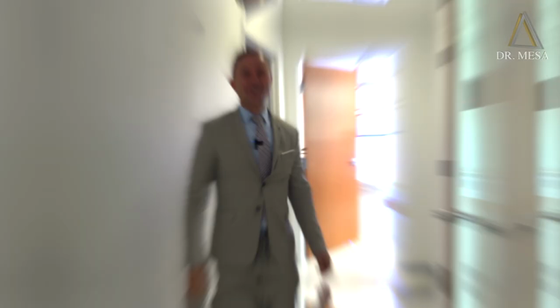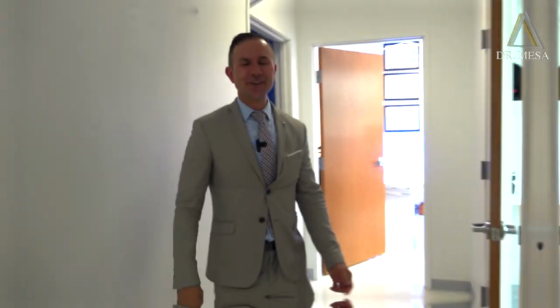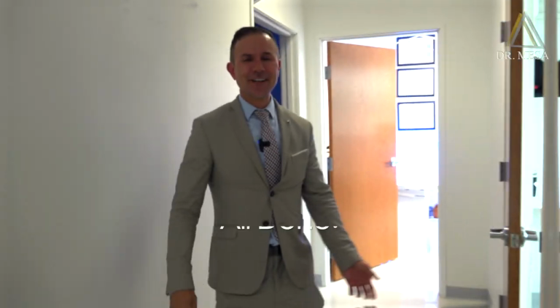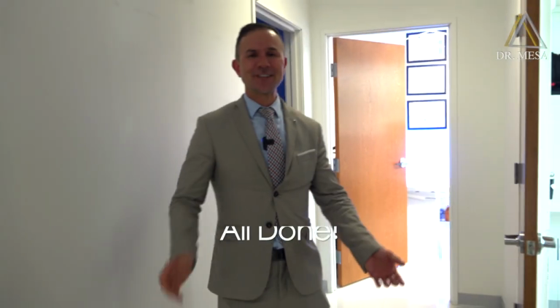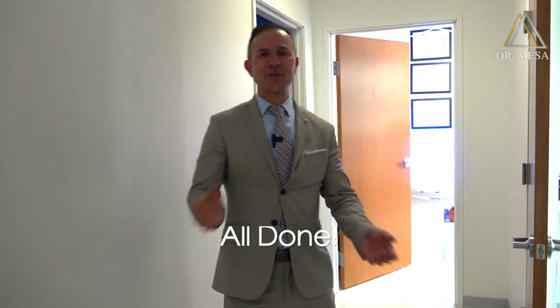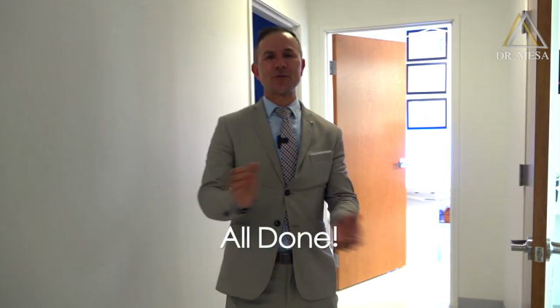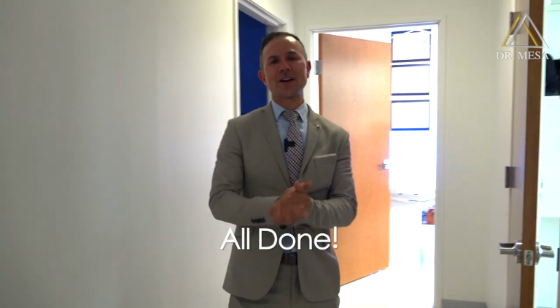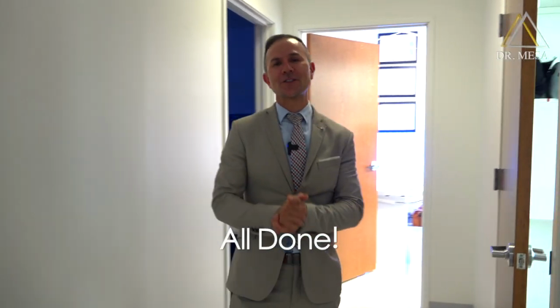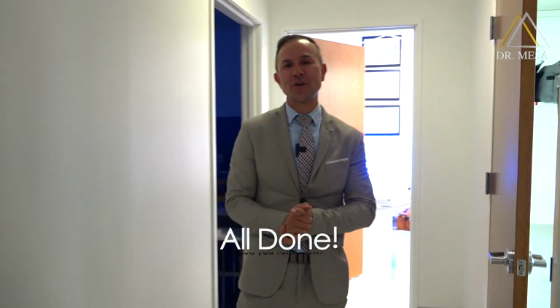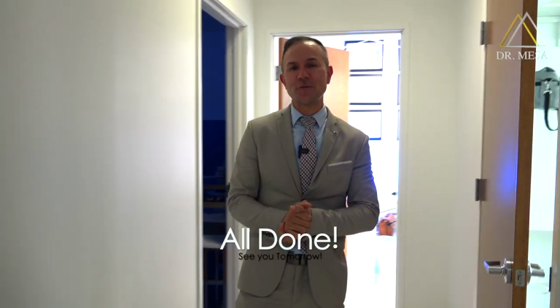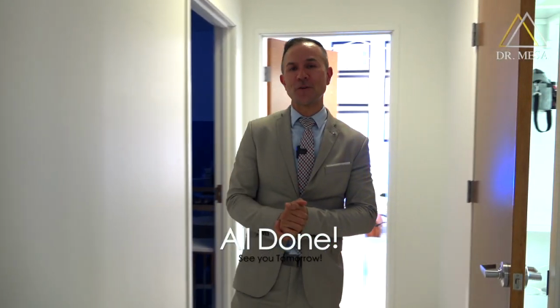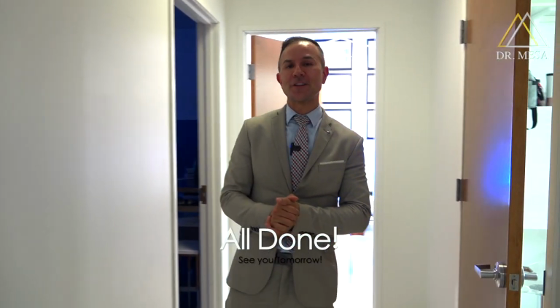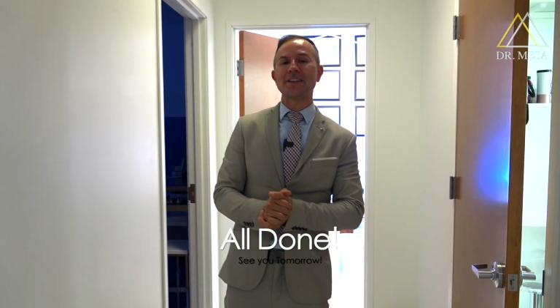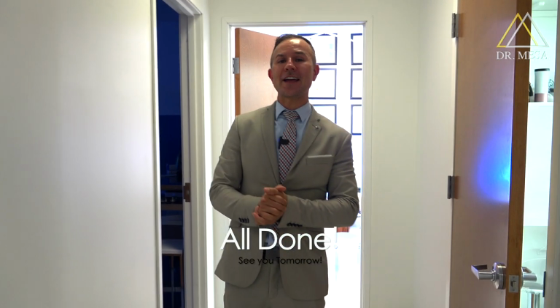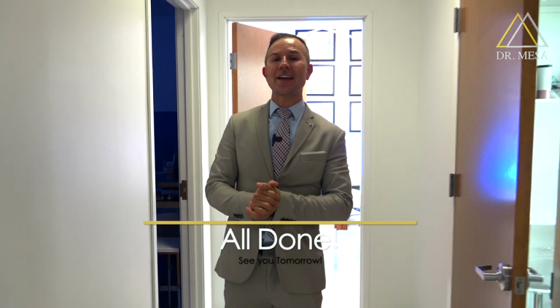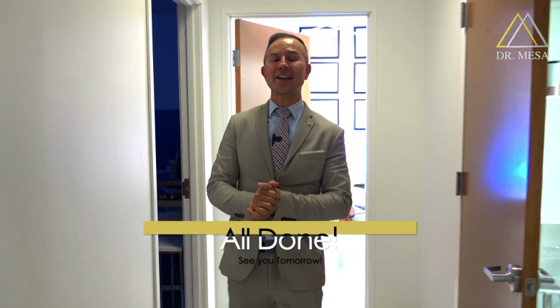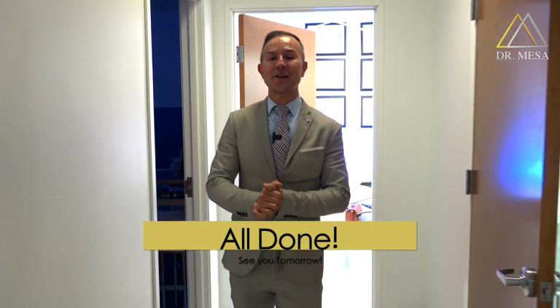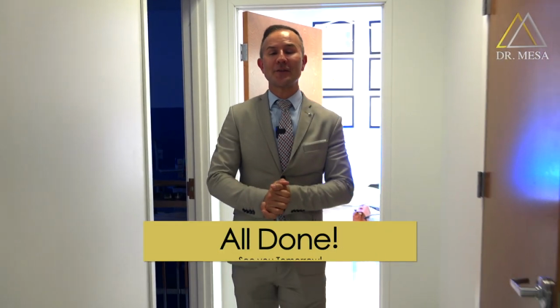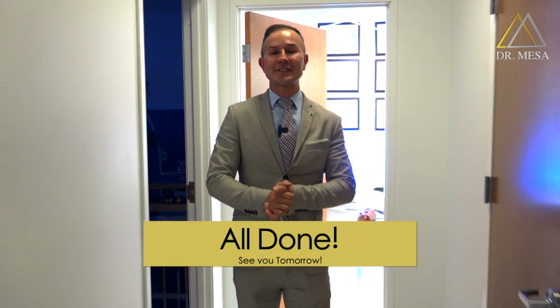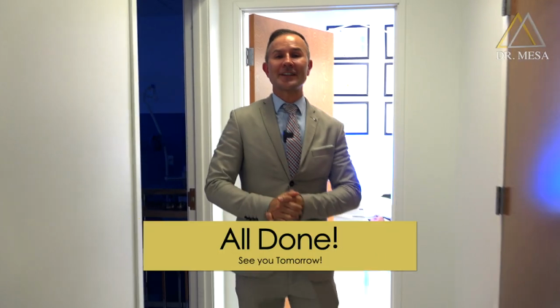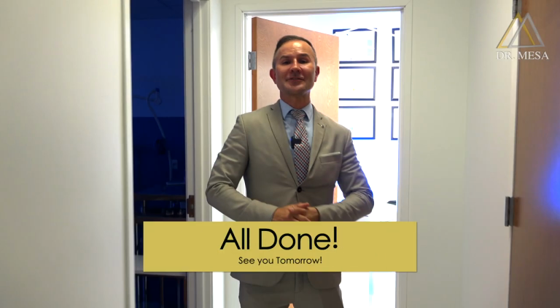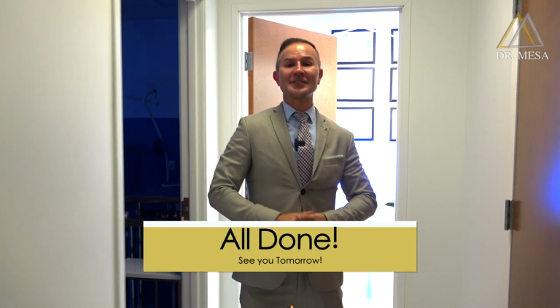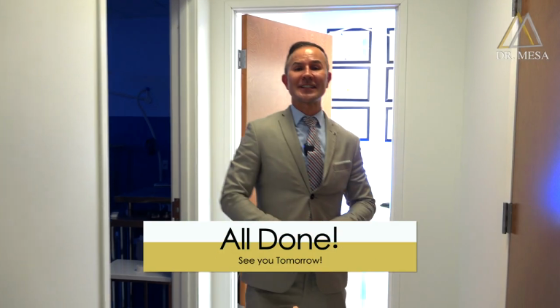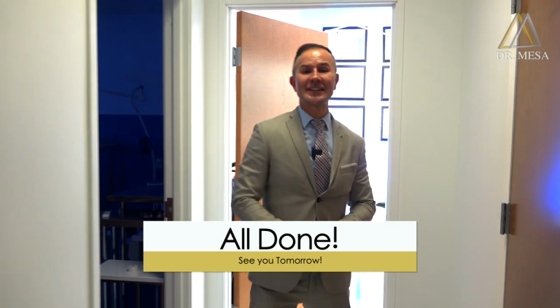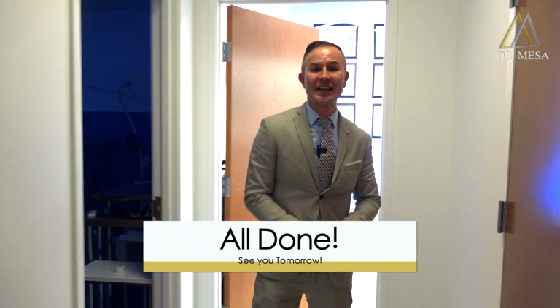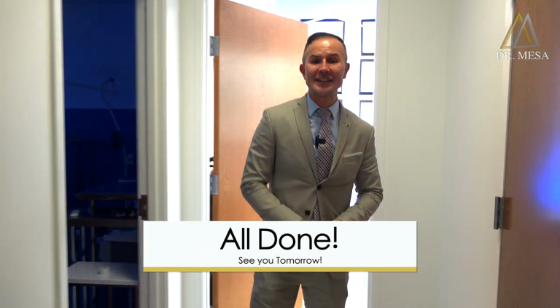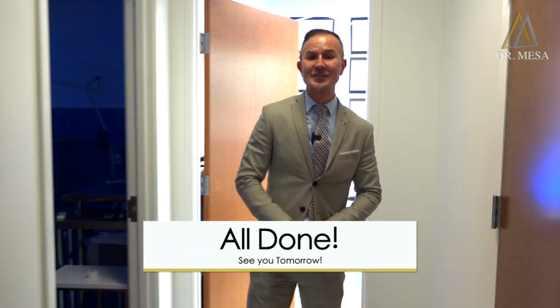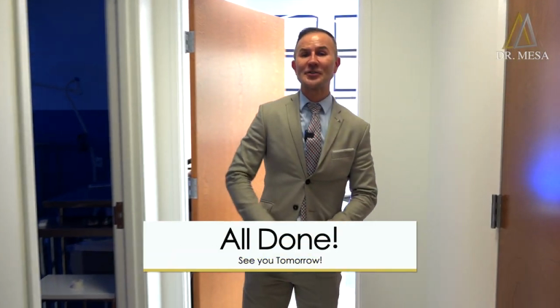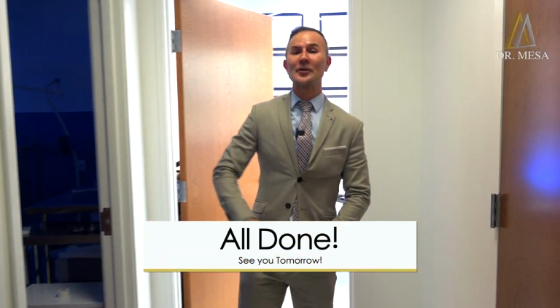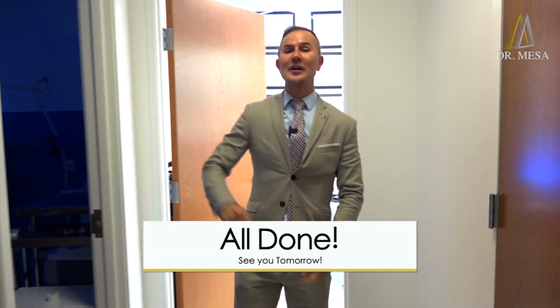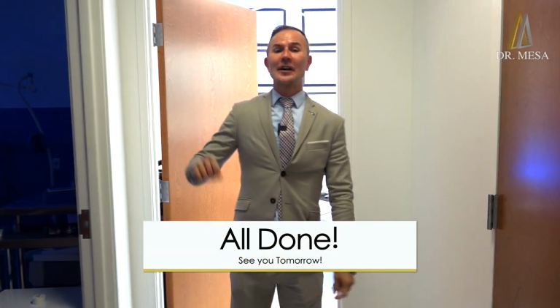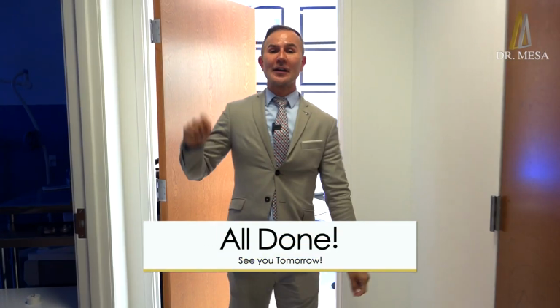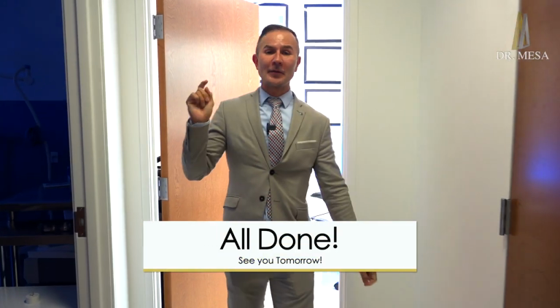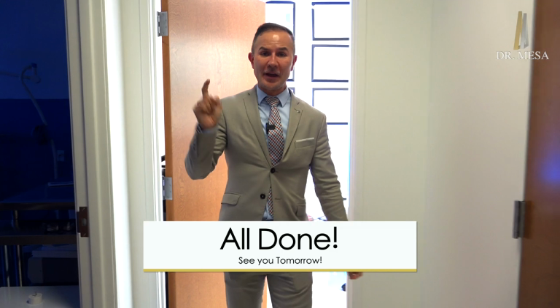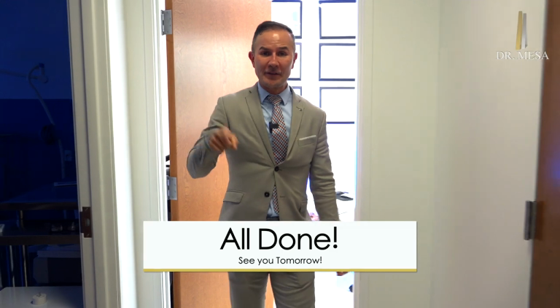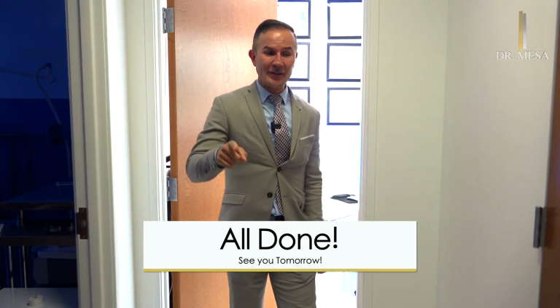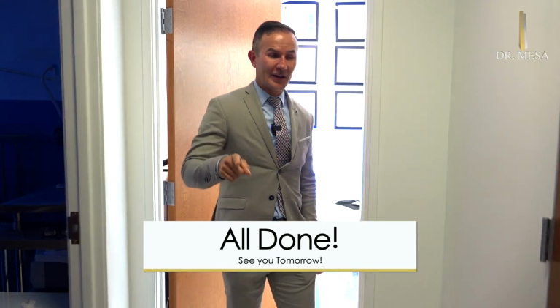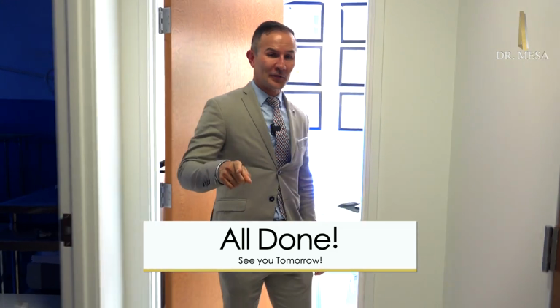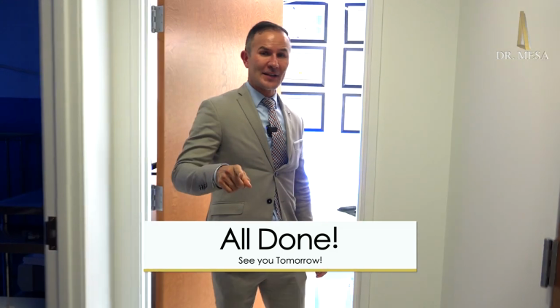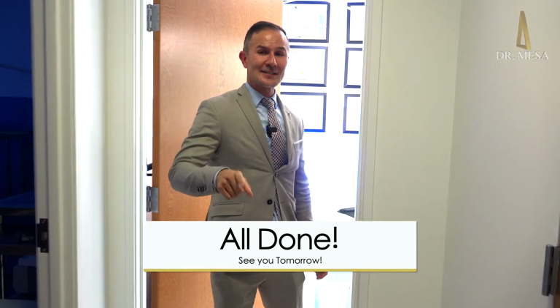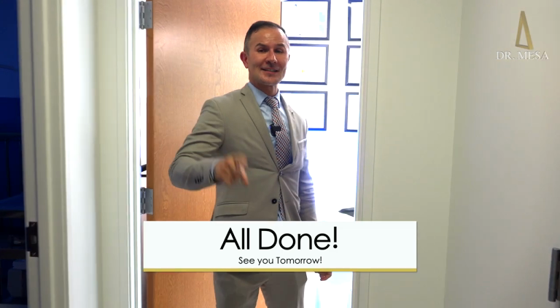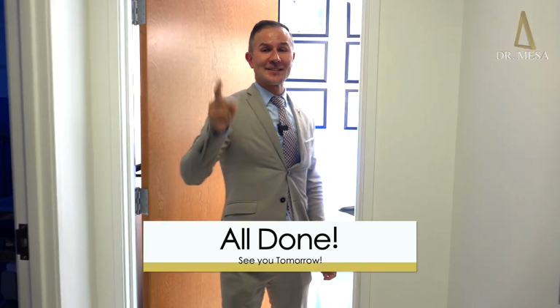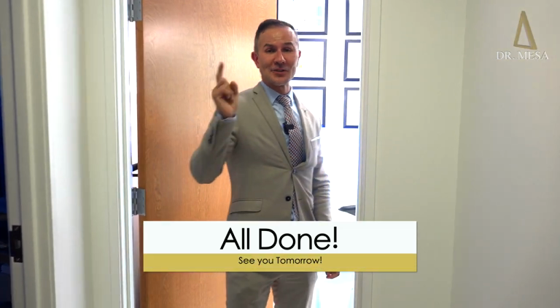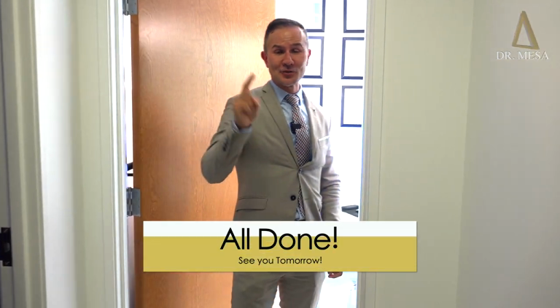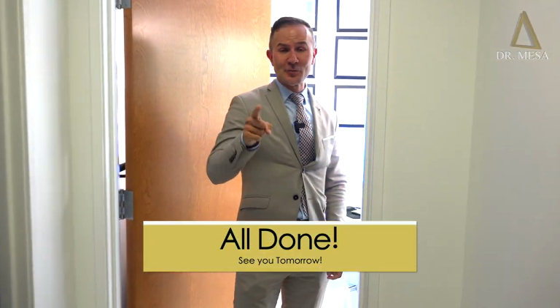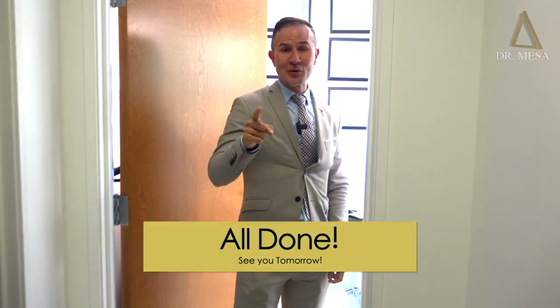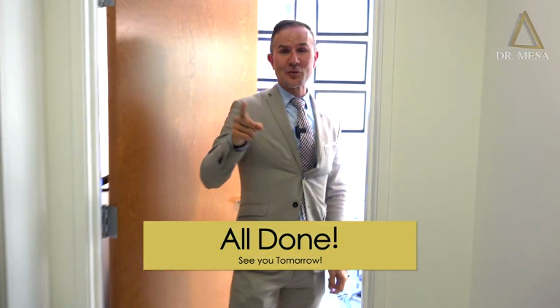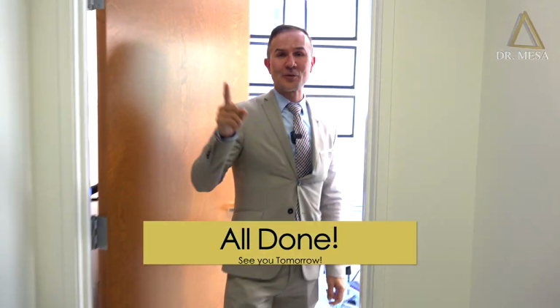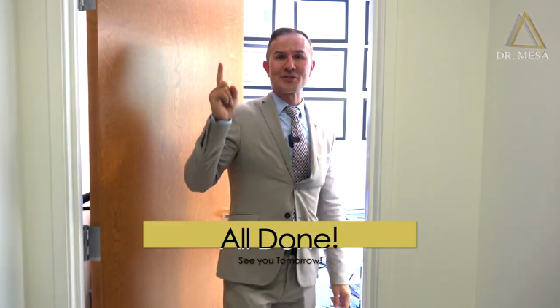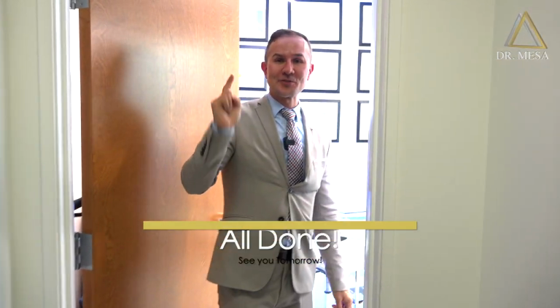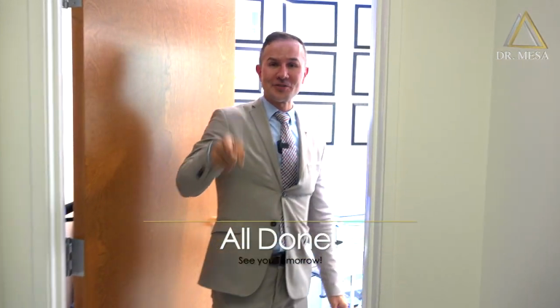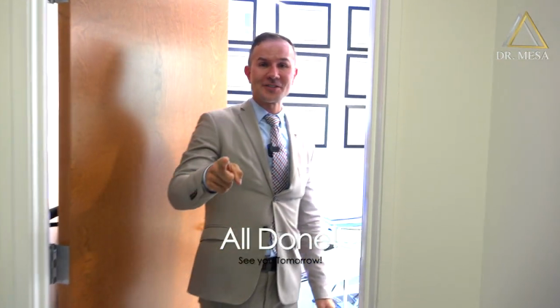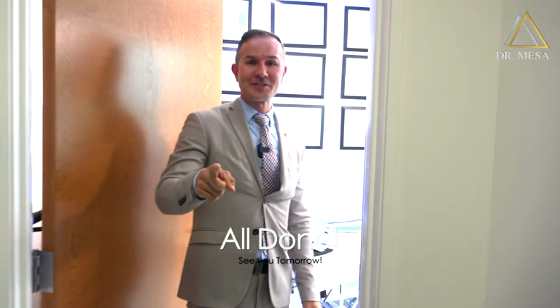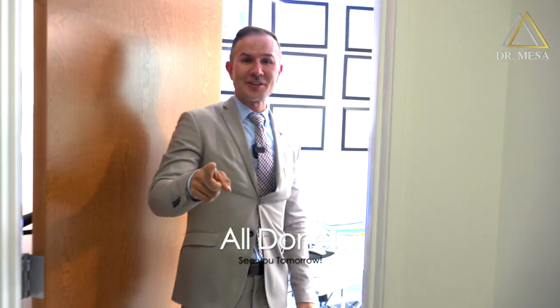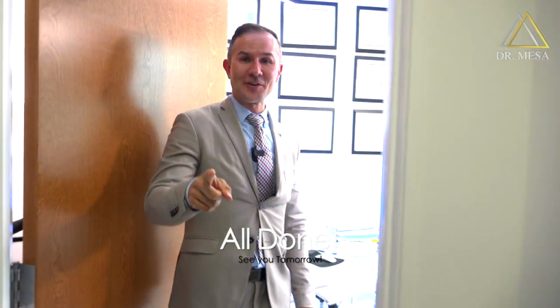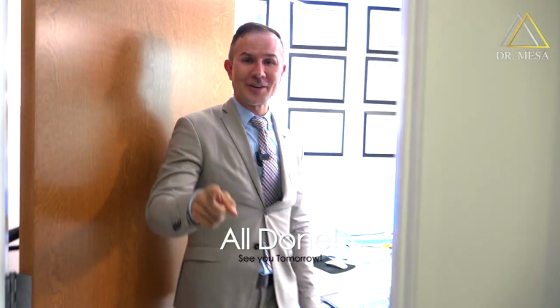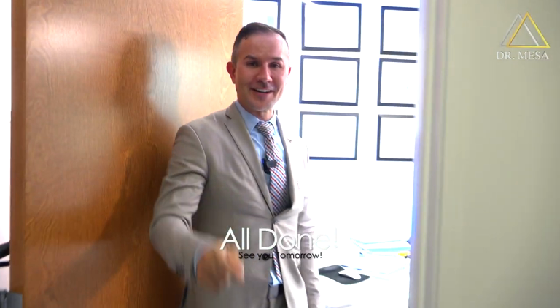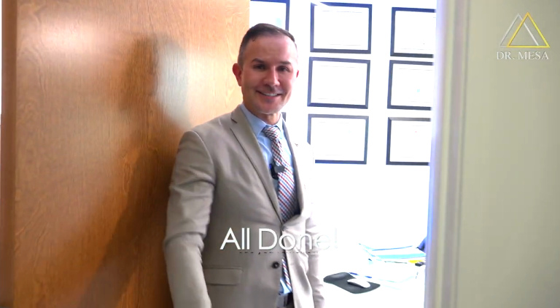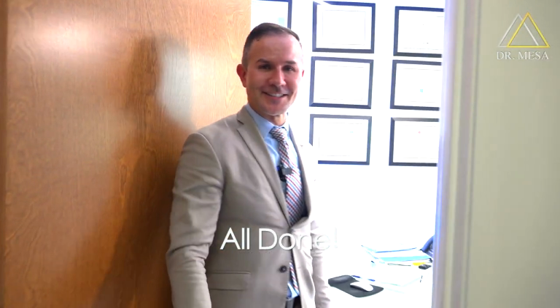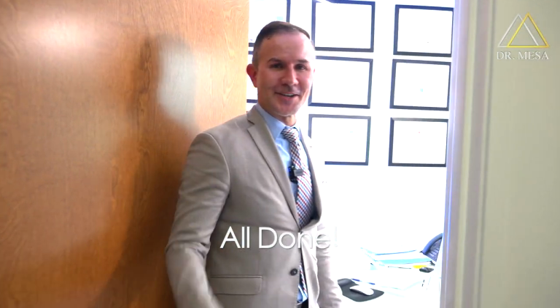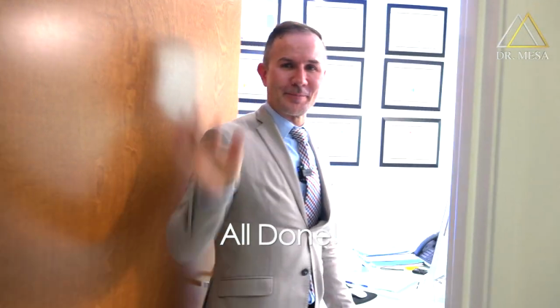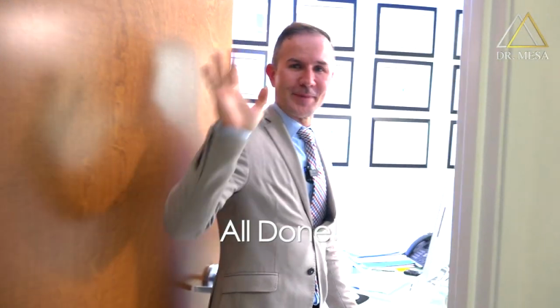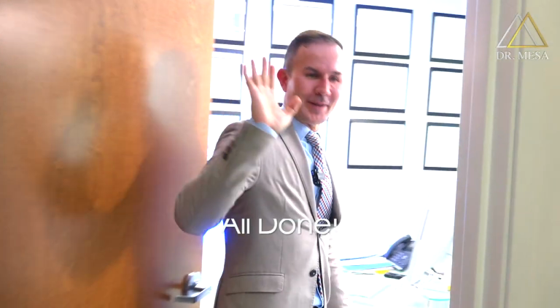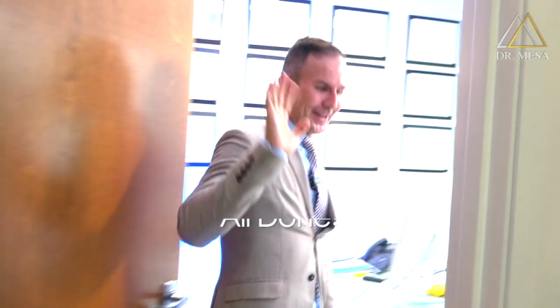We are done for the day. It was an interesting day. Everybody rest and see you tomorrow with surgery under local anesthesia. Bye-bye.